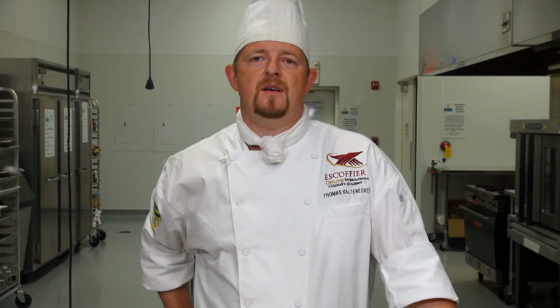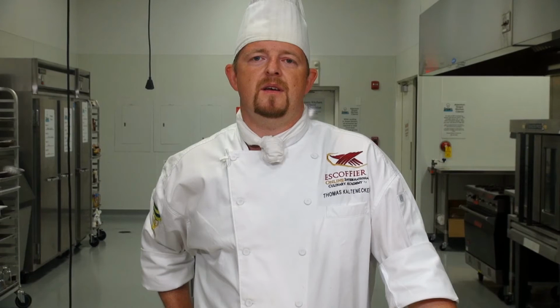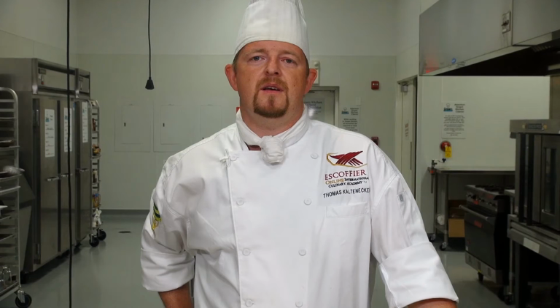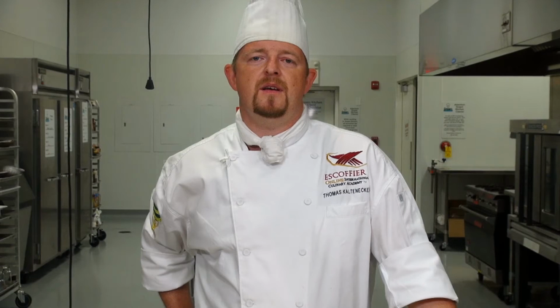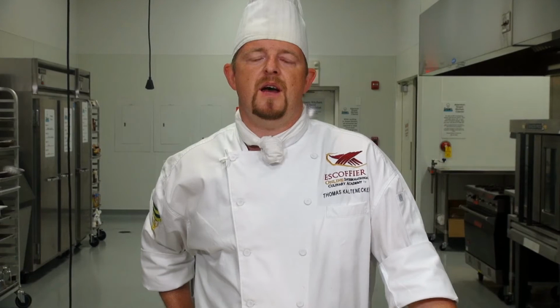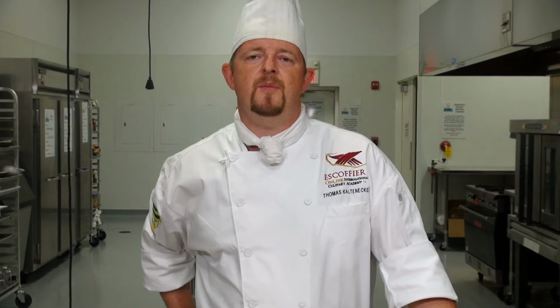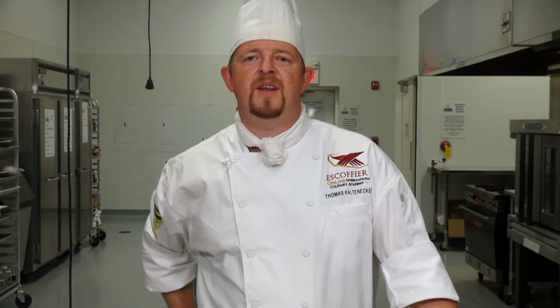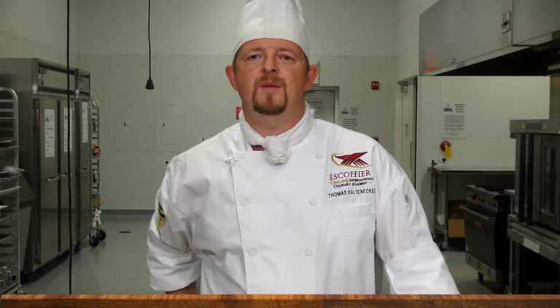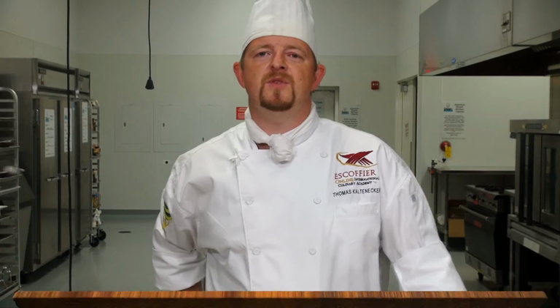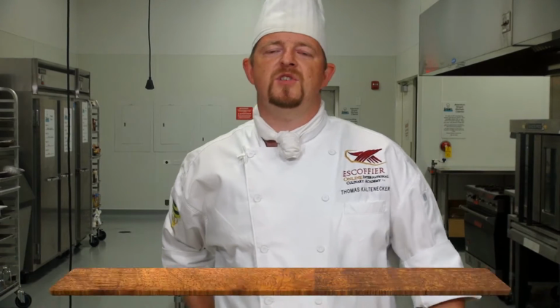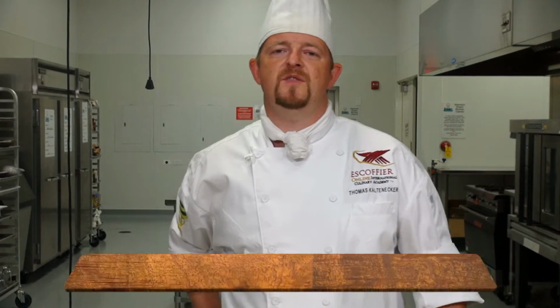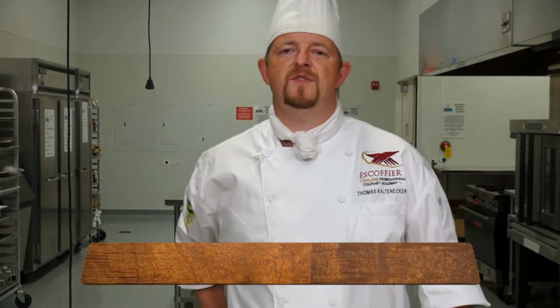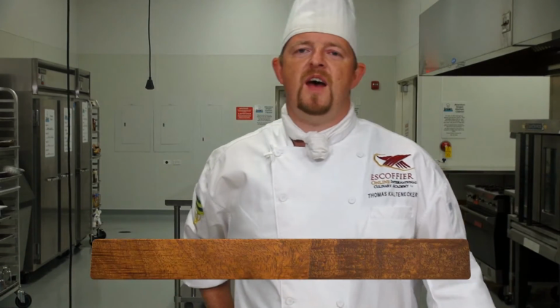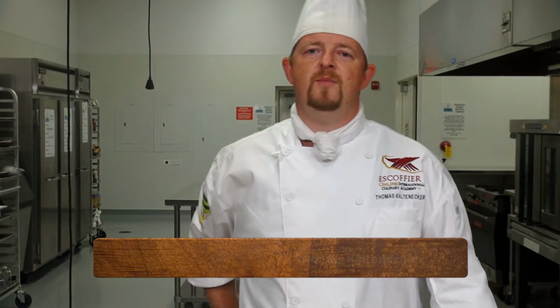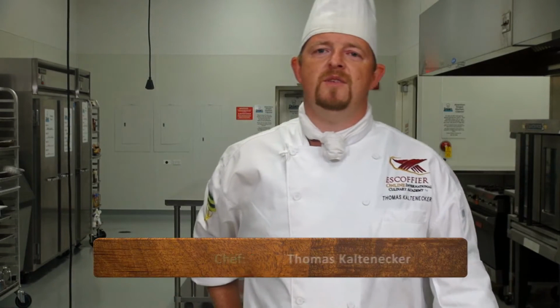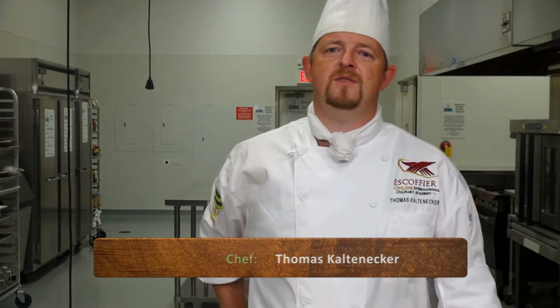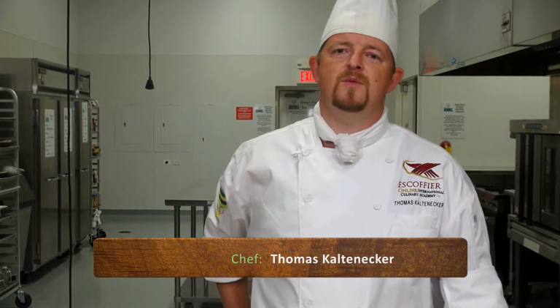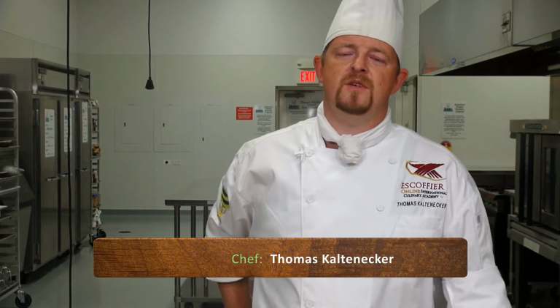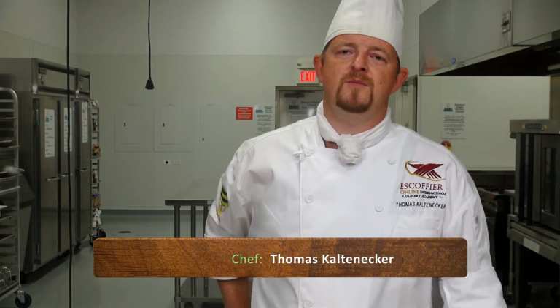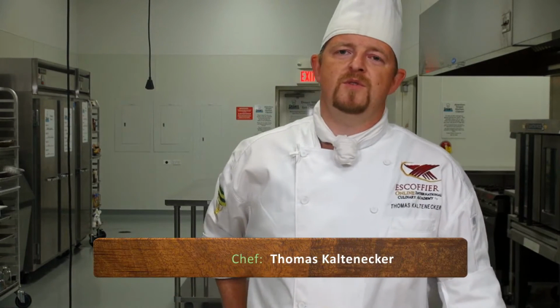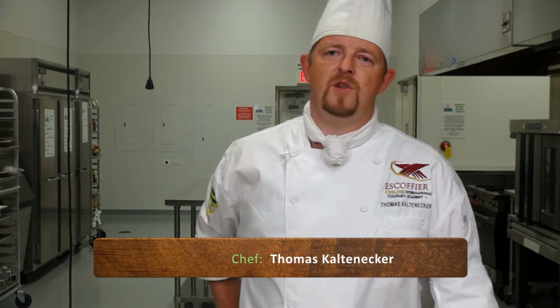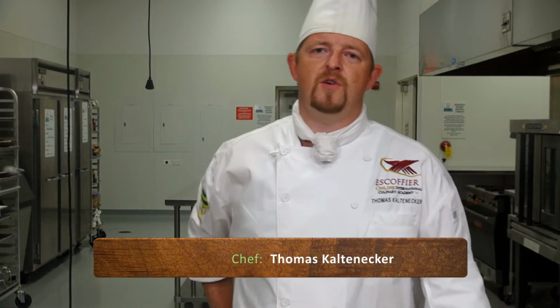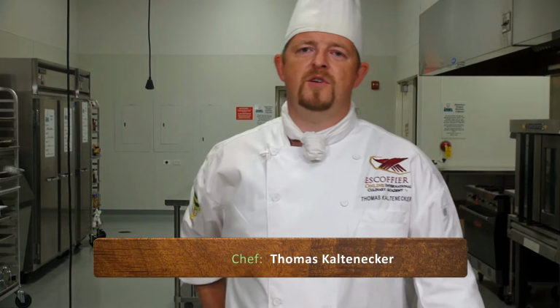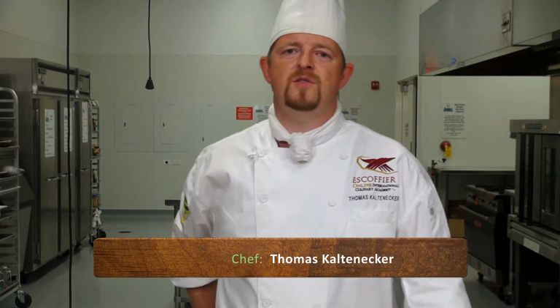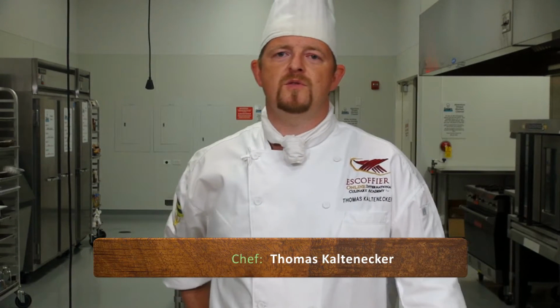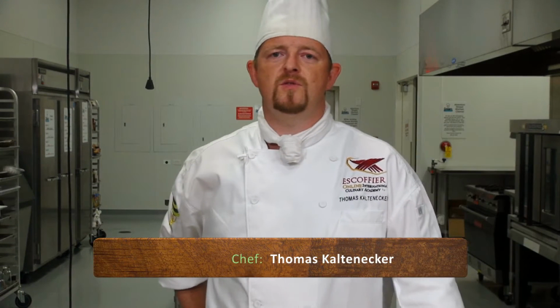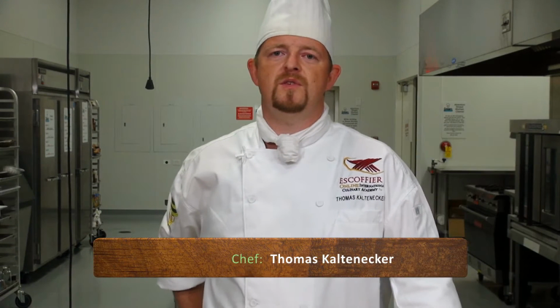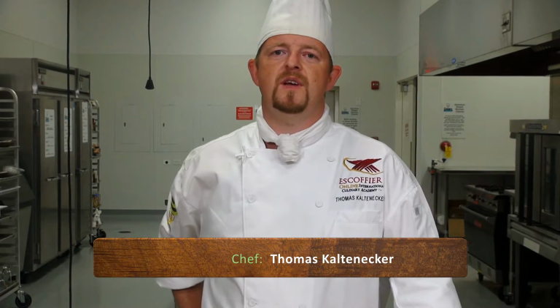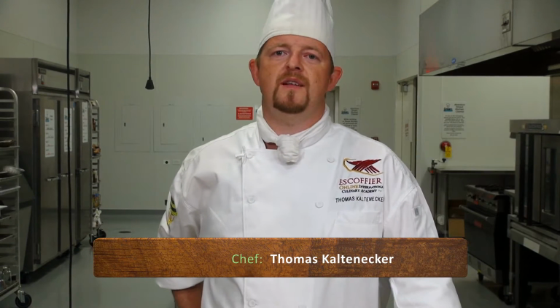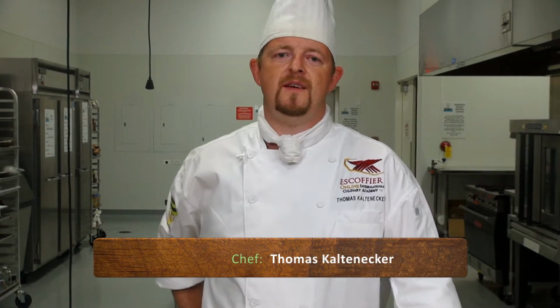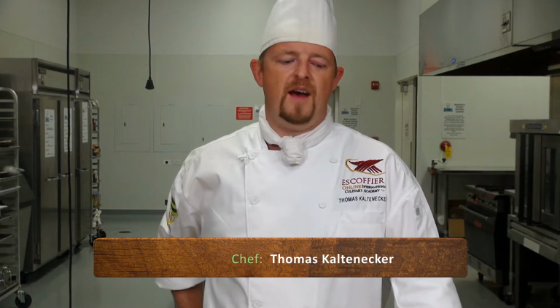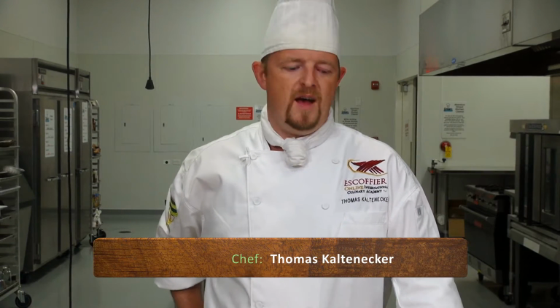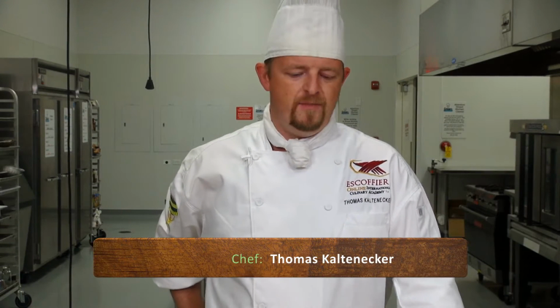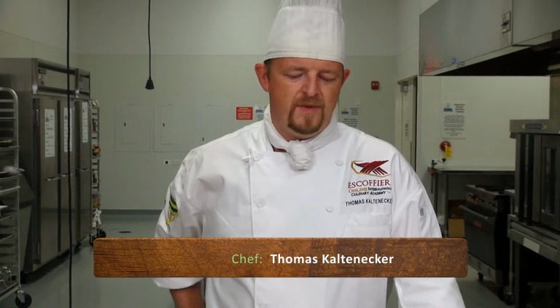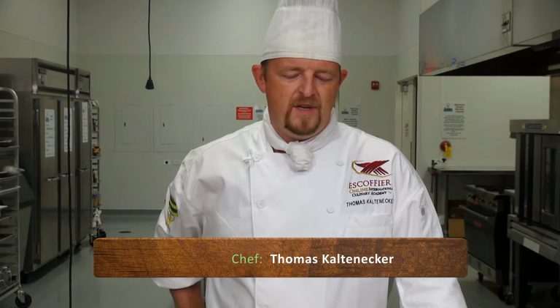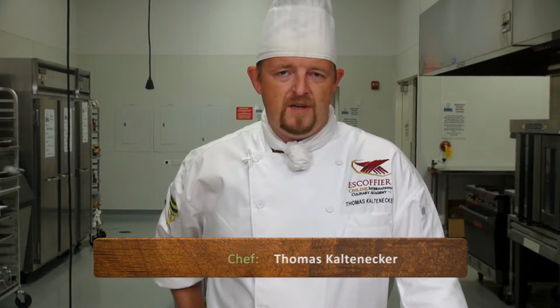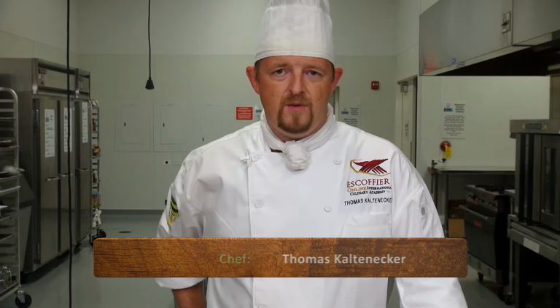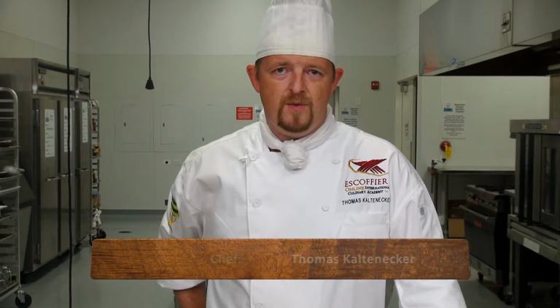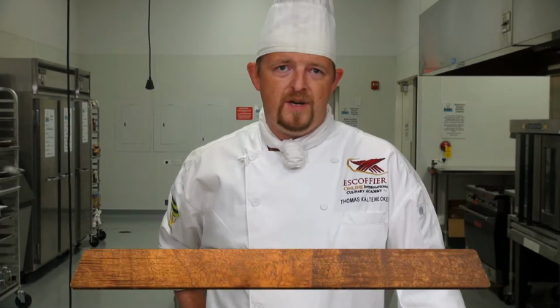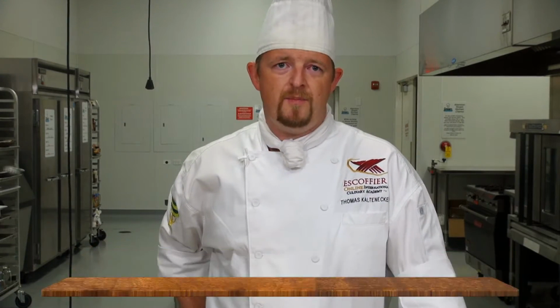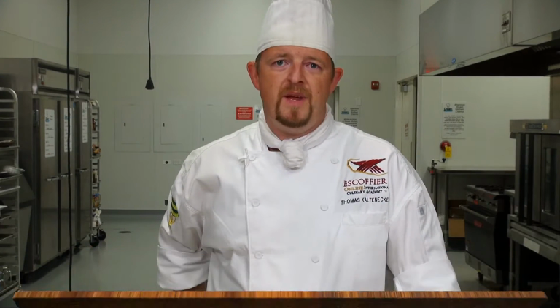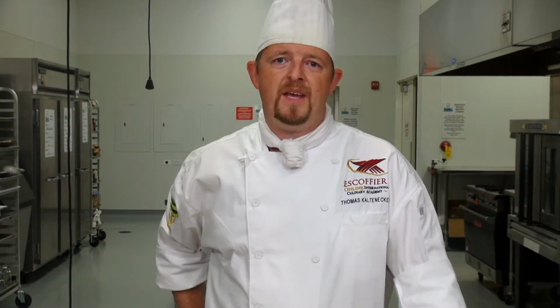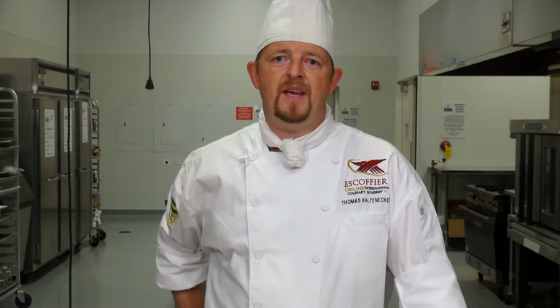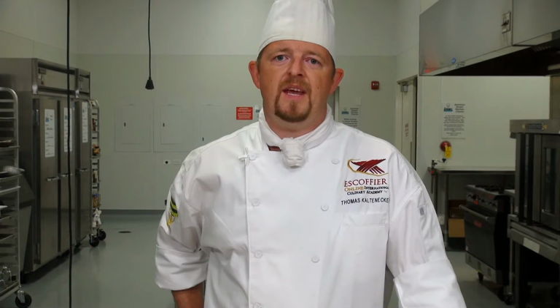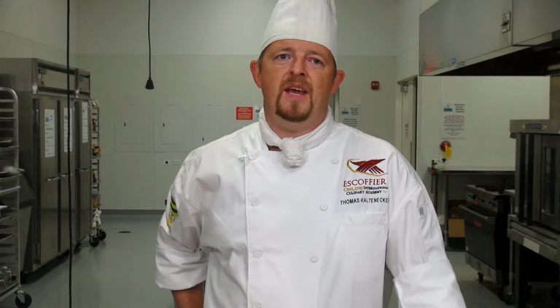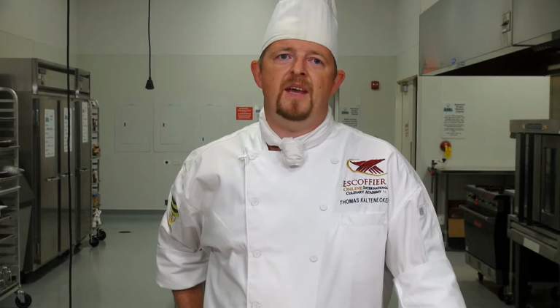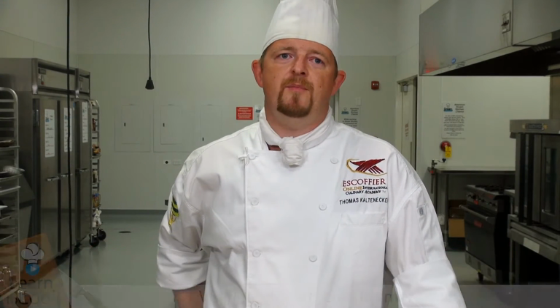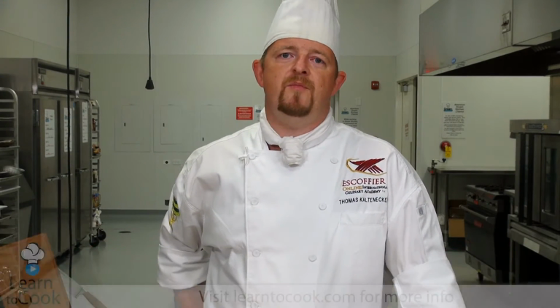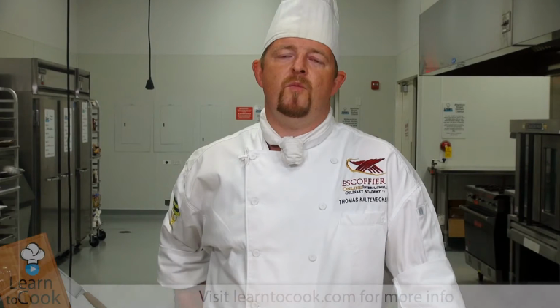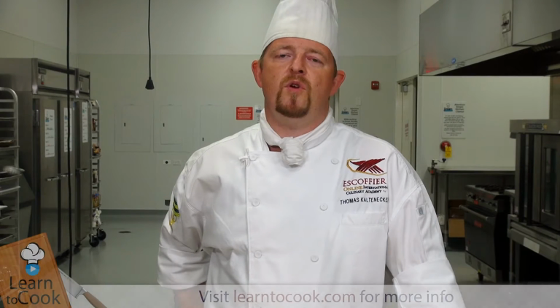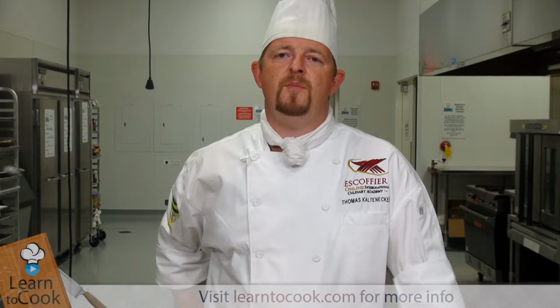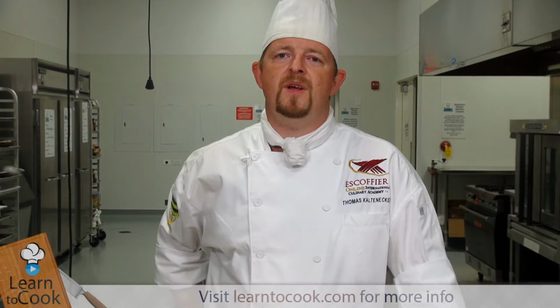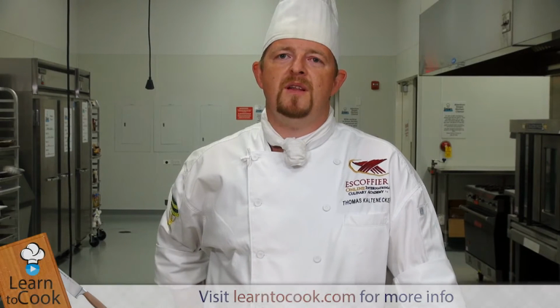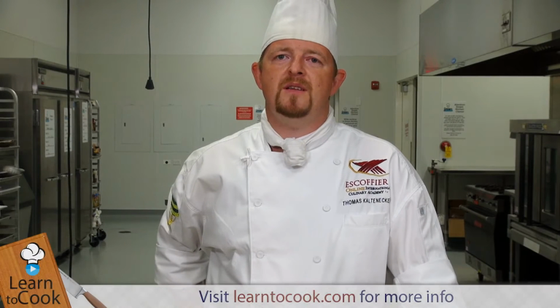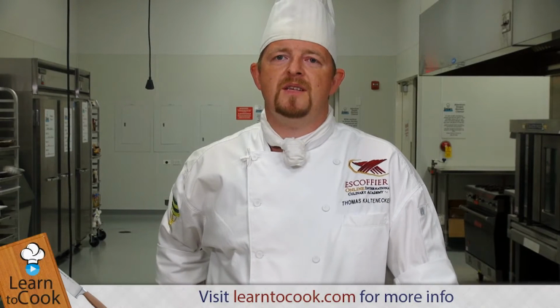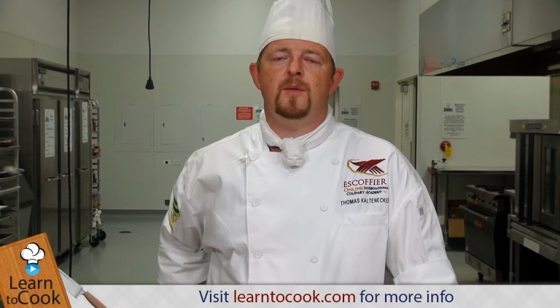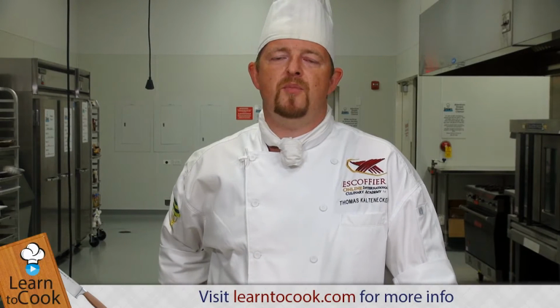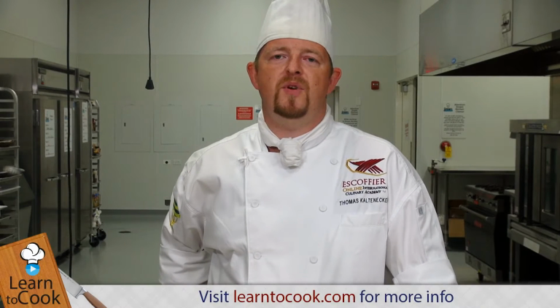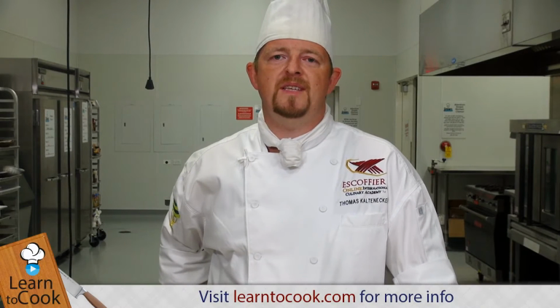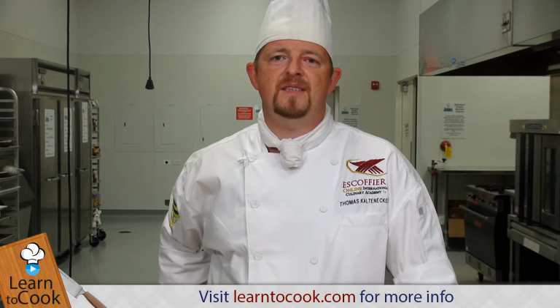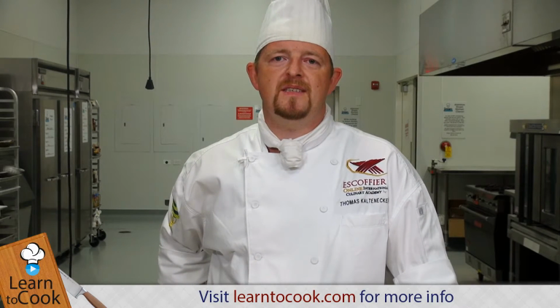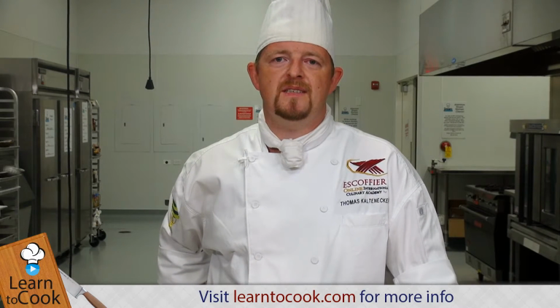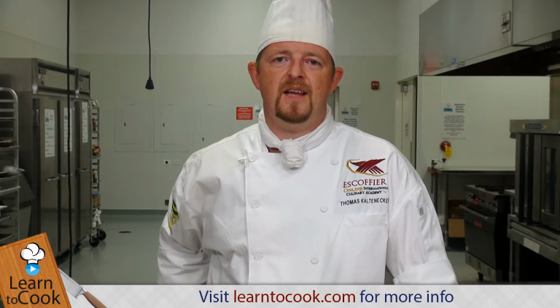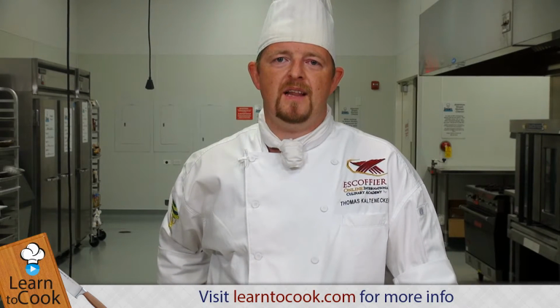Hi, my name is Chef Thomas. Welcome to learn2cook.com. We are making a watermelon caprese salad.